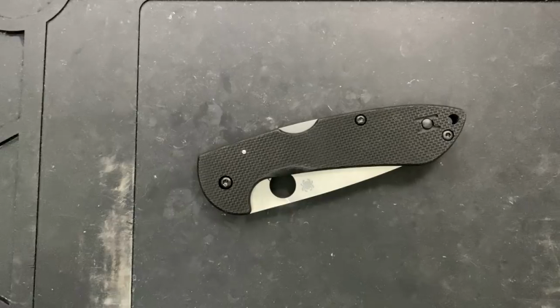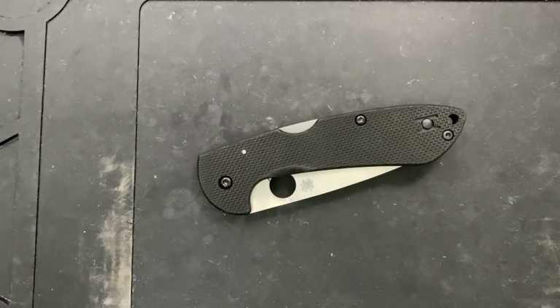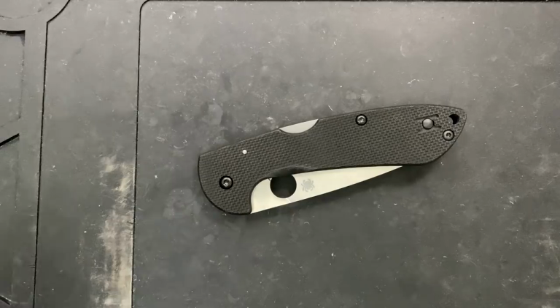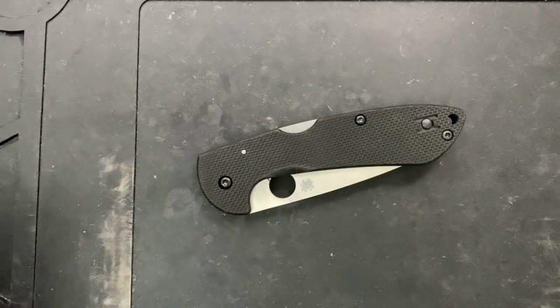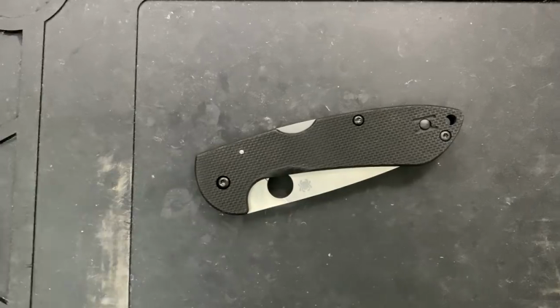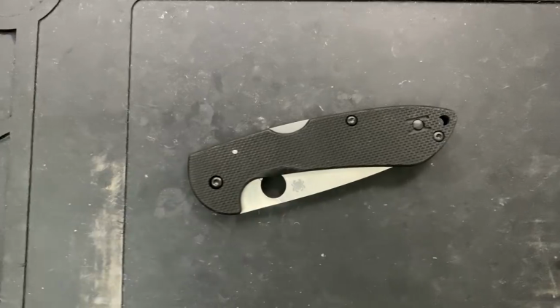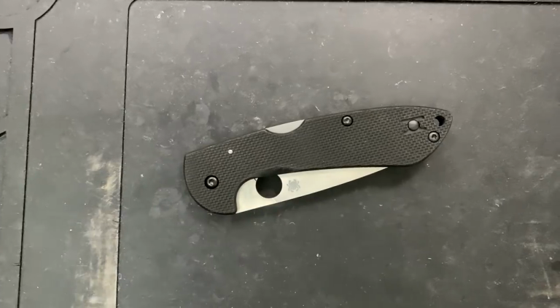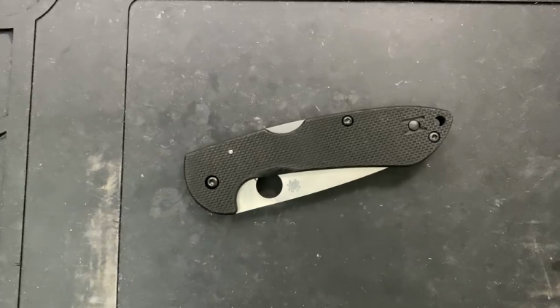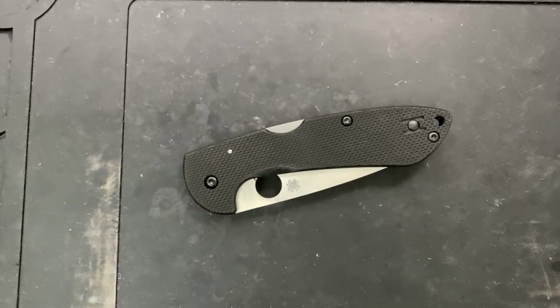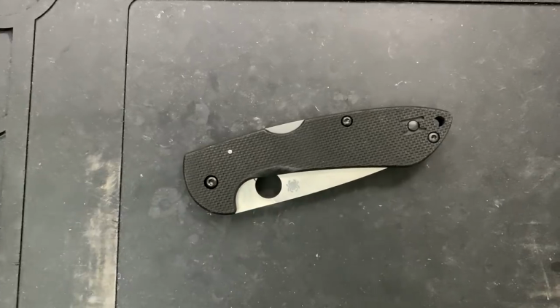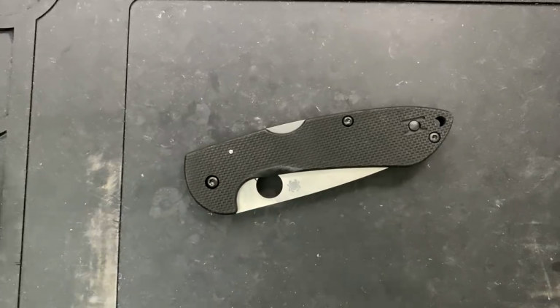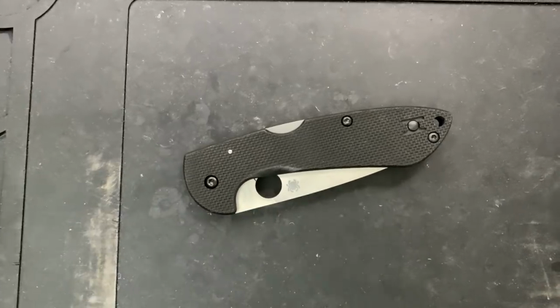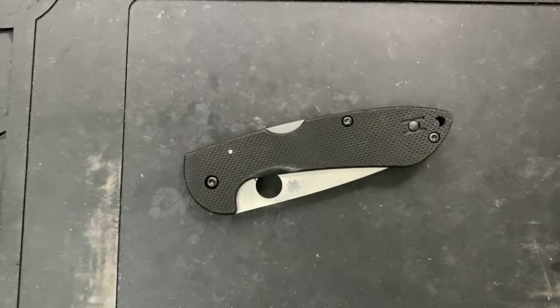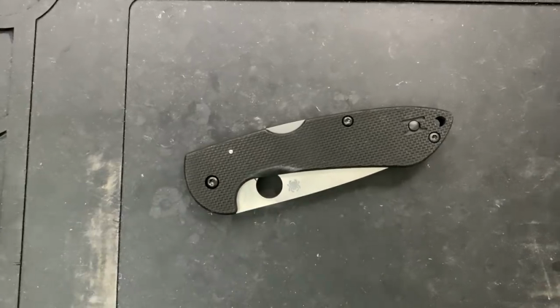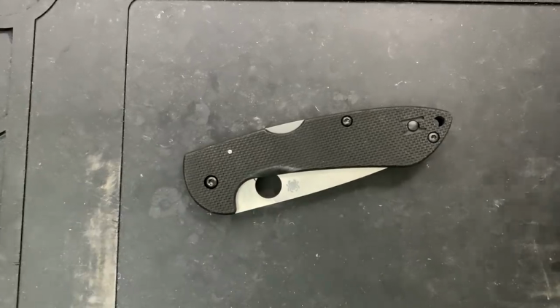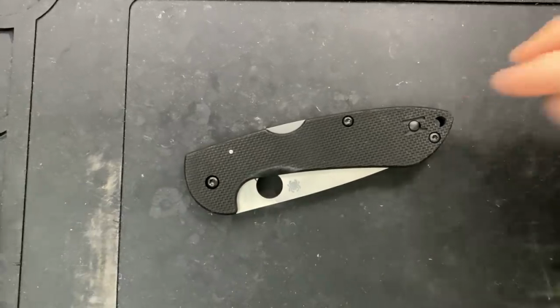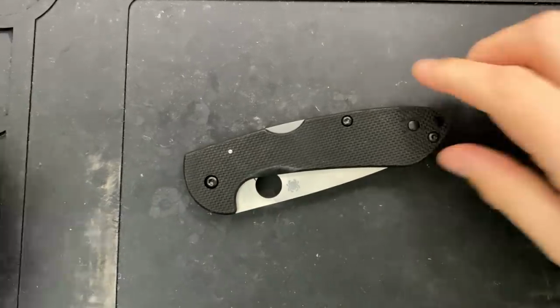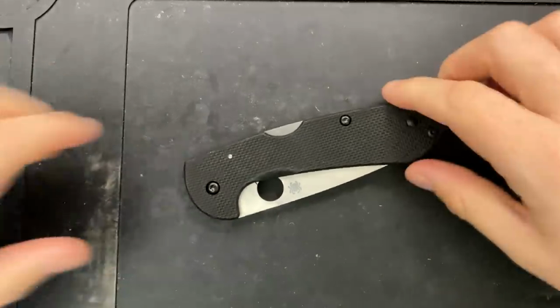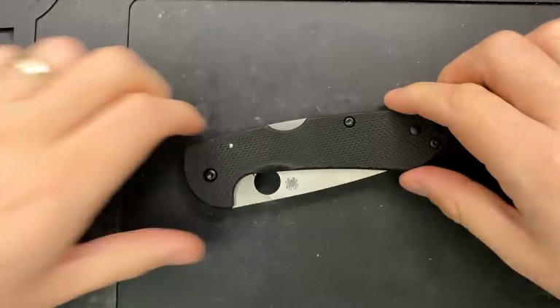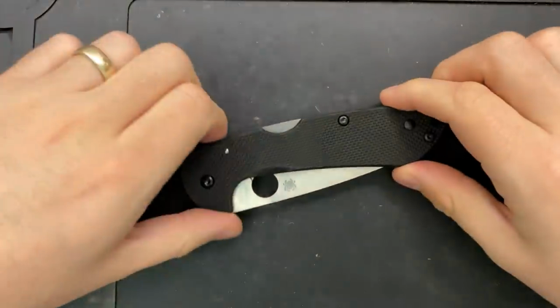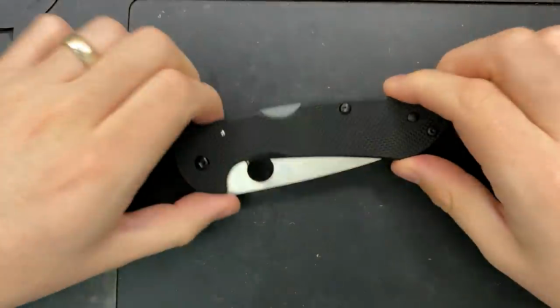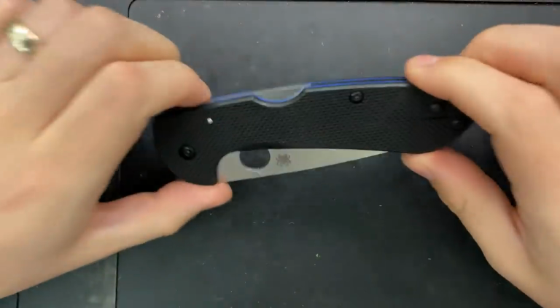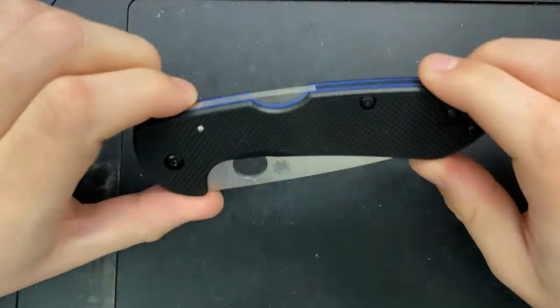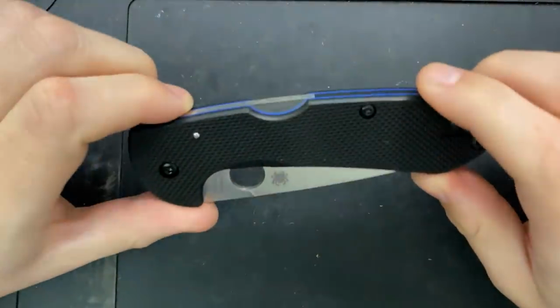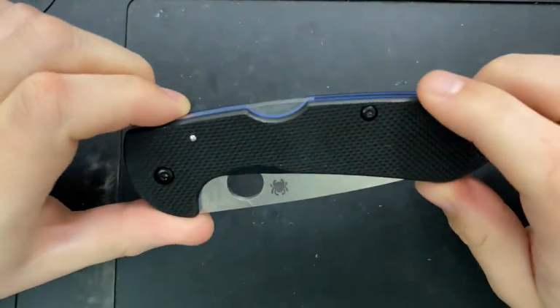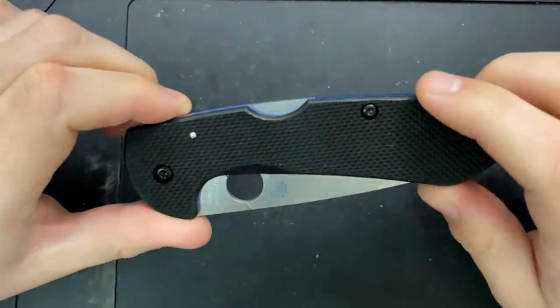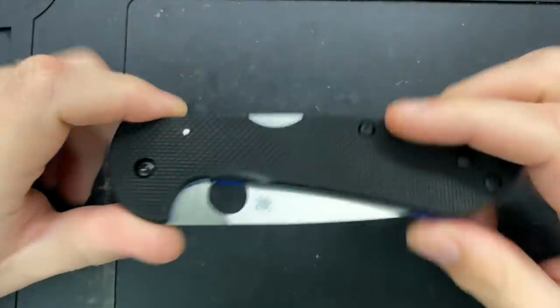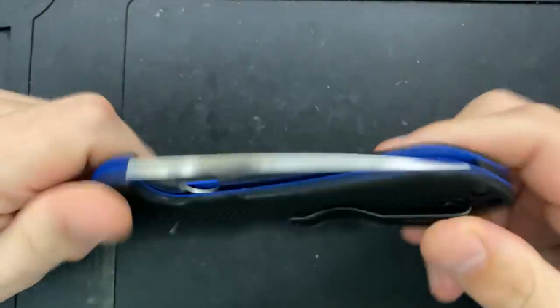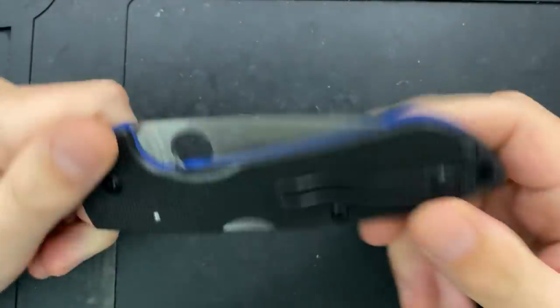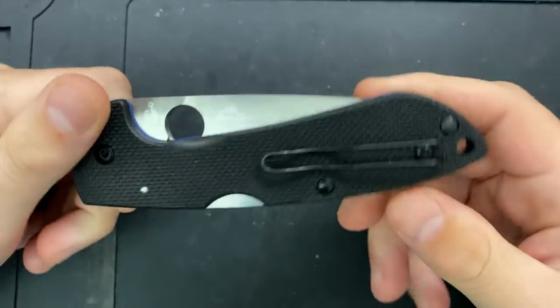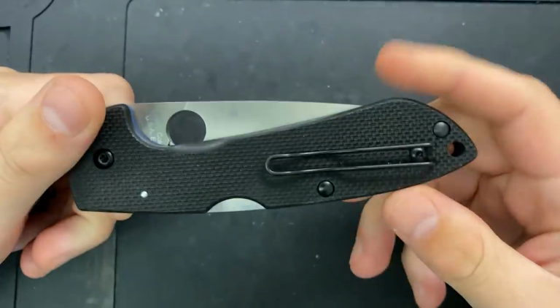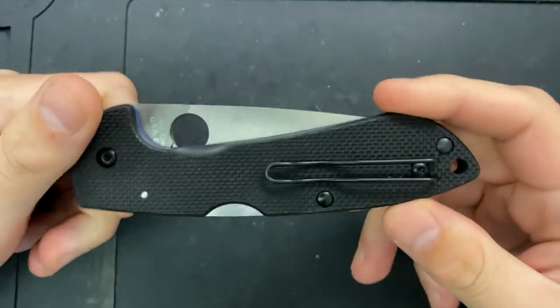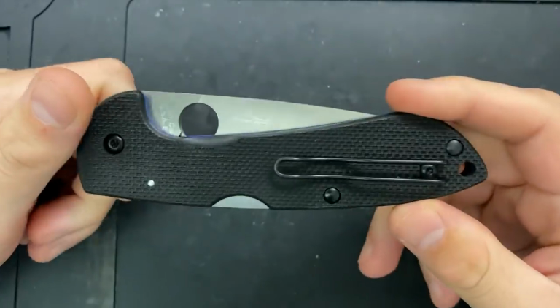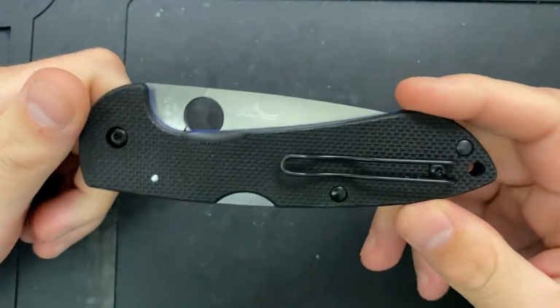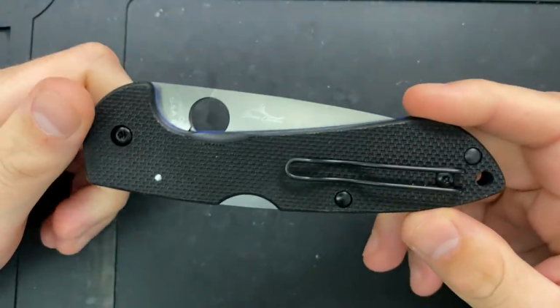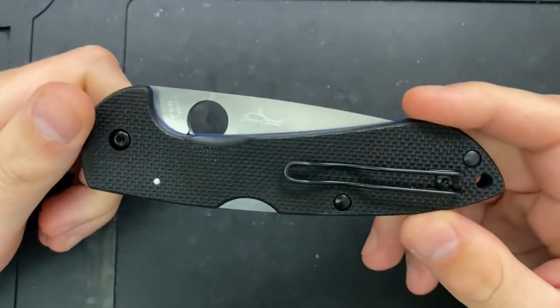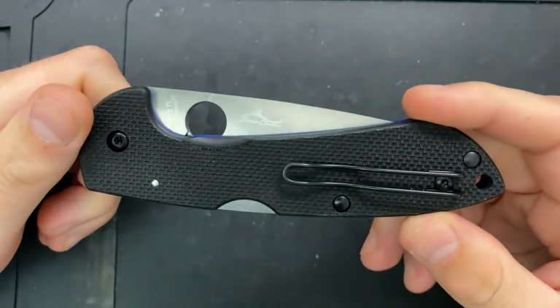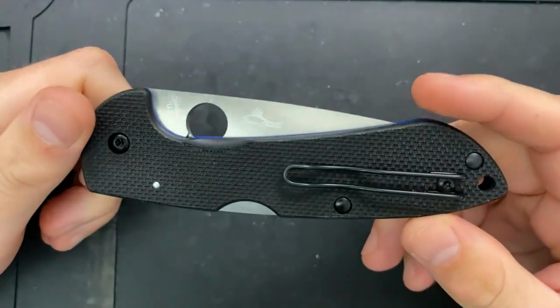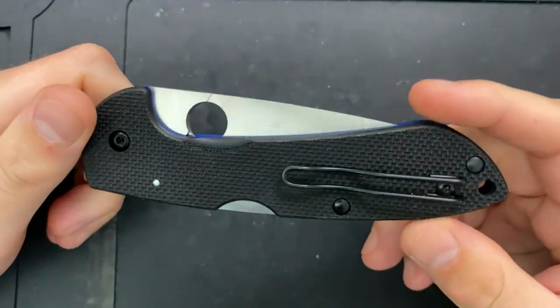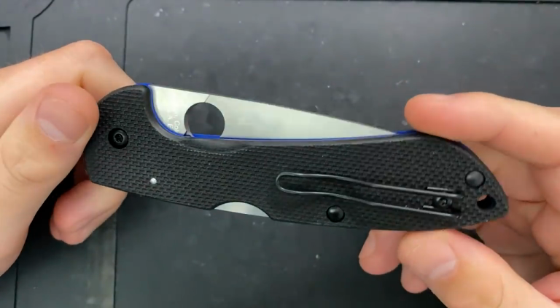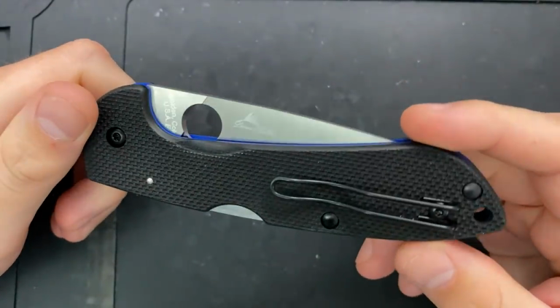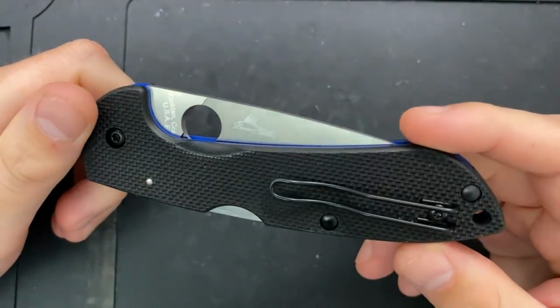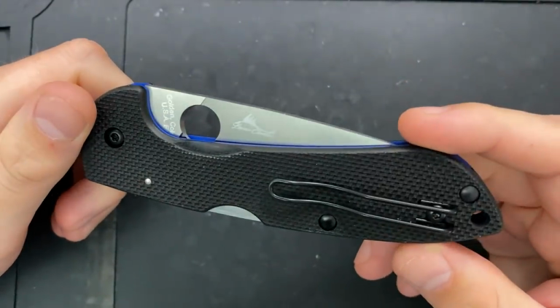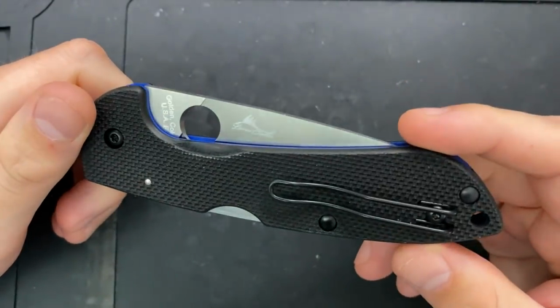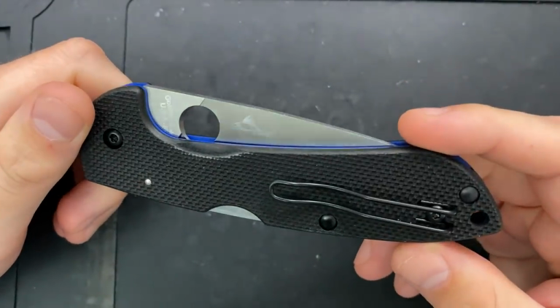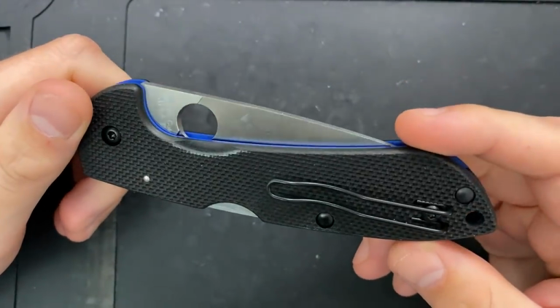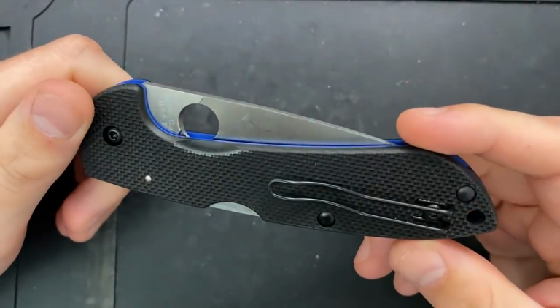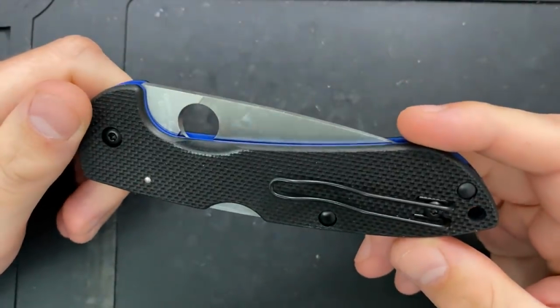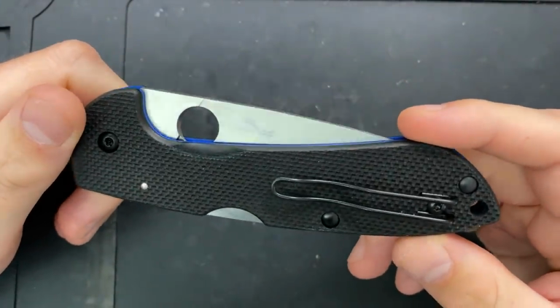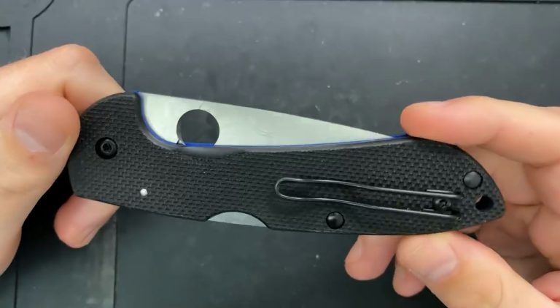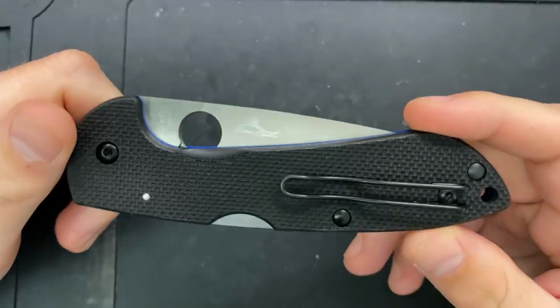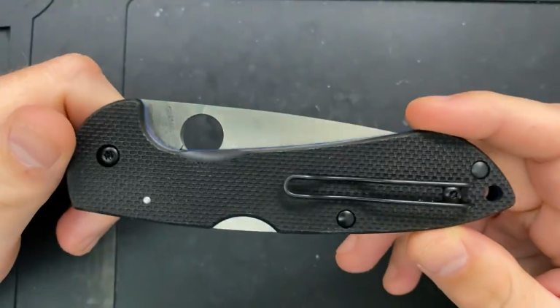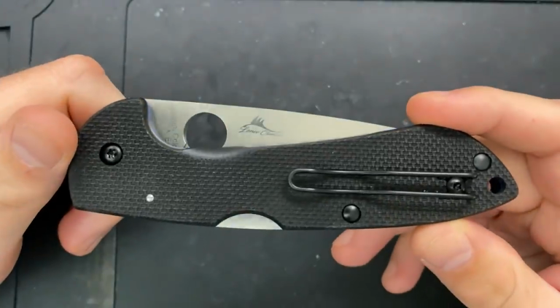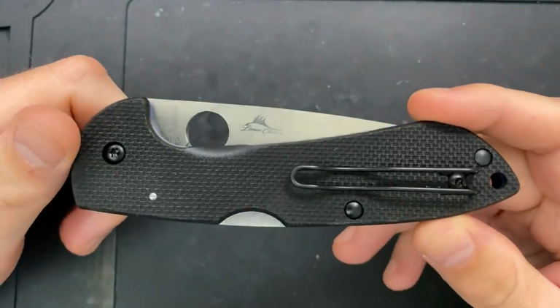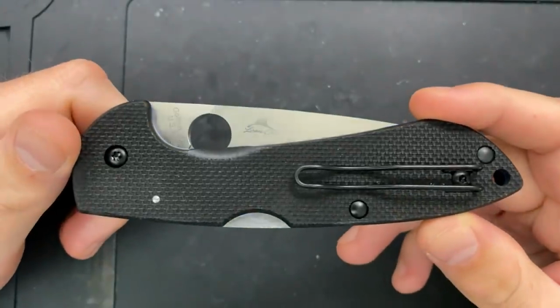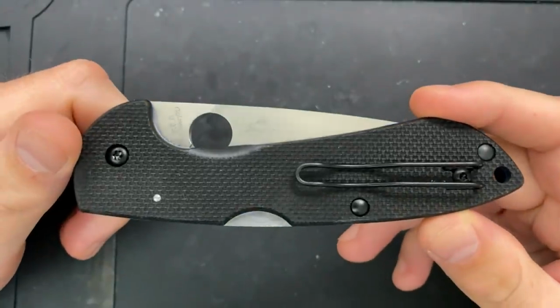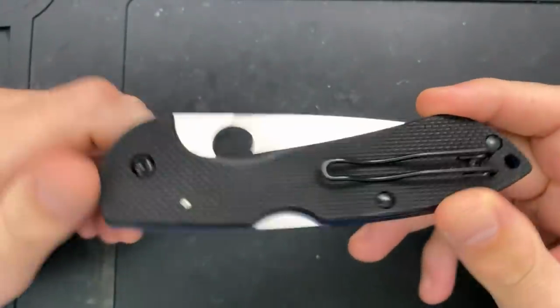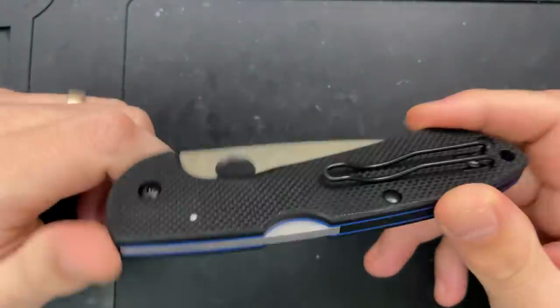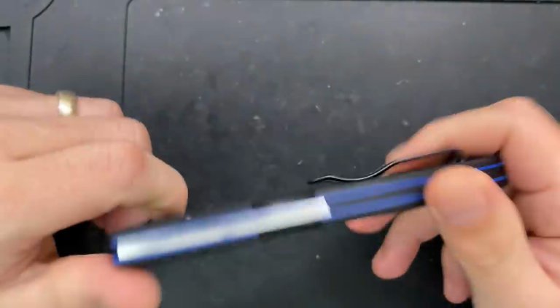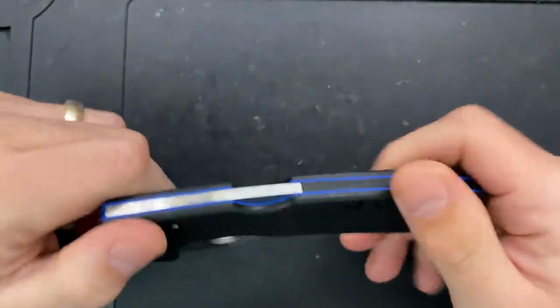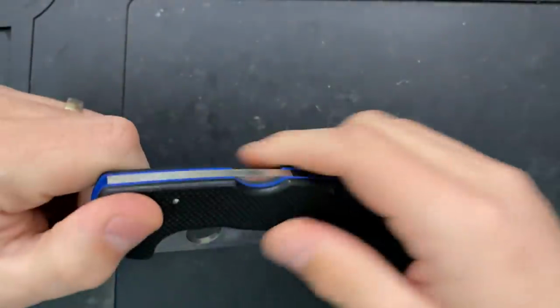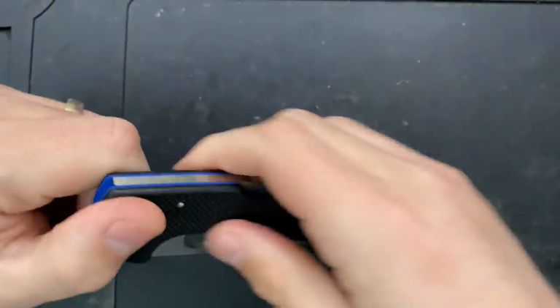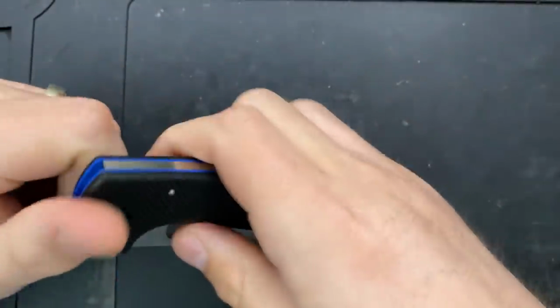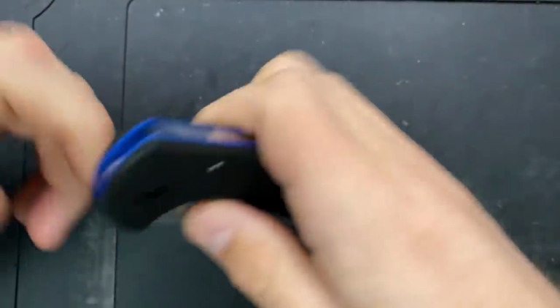Hey everybody, Nick here, and today we've got a little disassembly and maintenance to do on this guy right here. This is the Spyderco Siren.